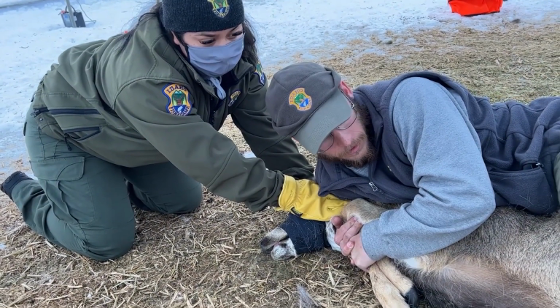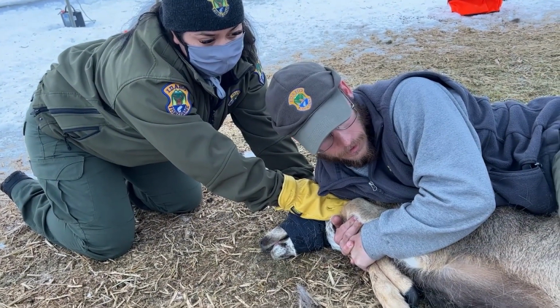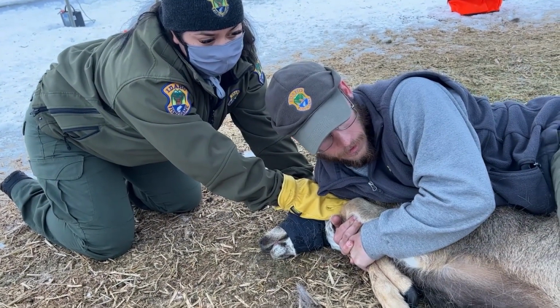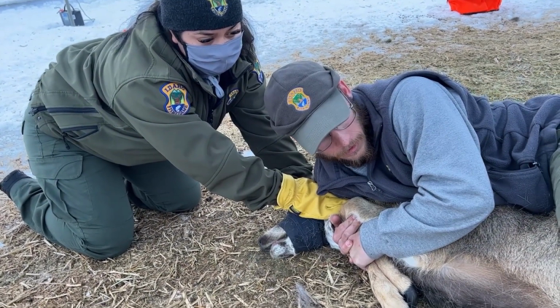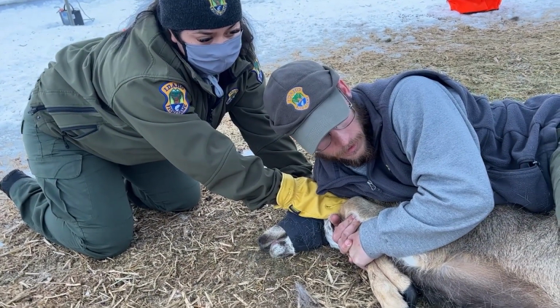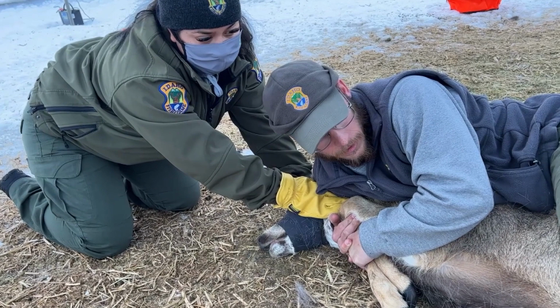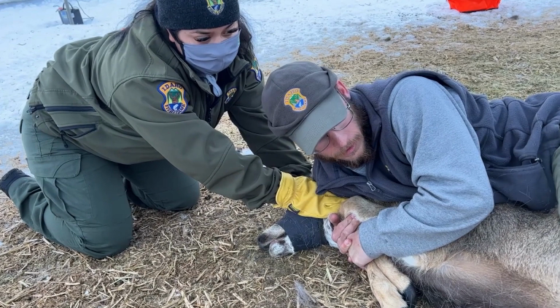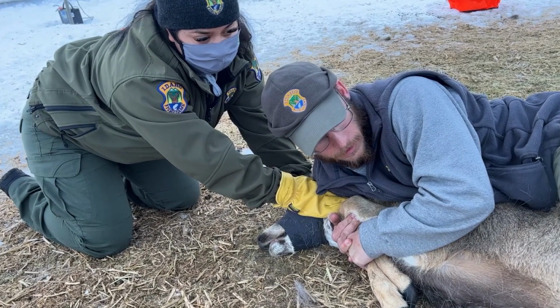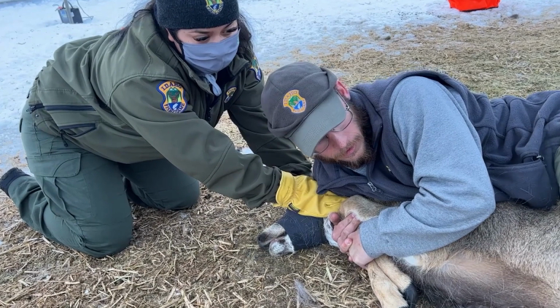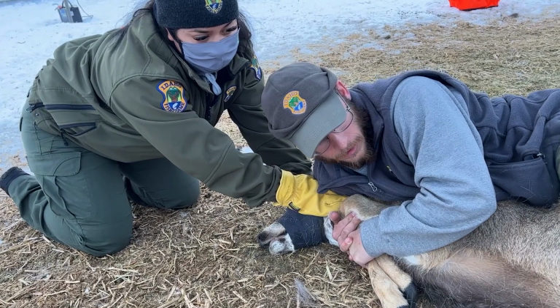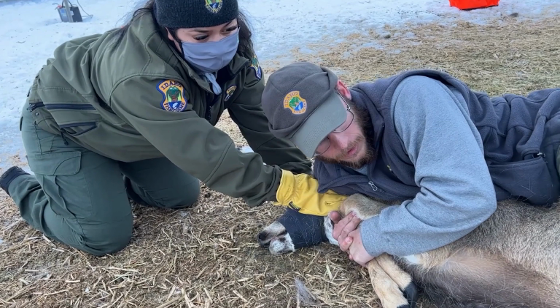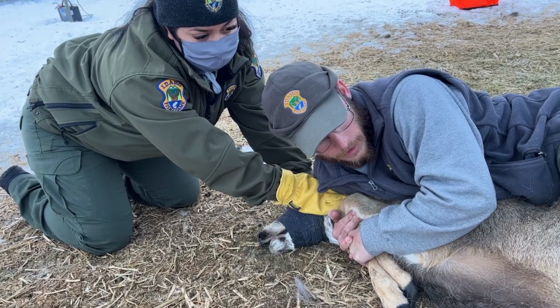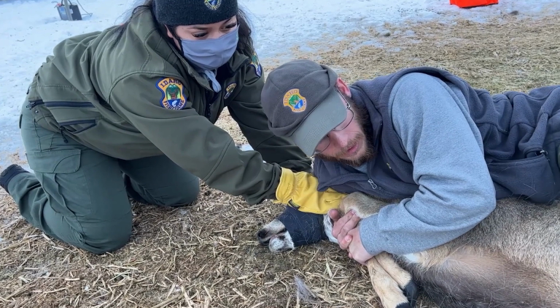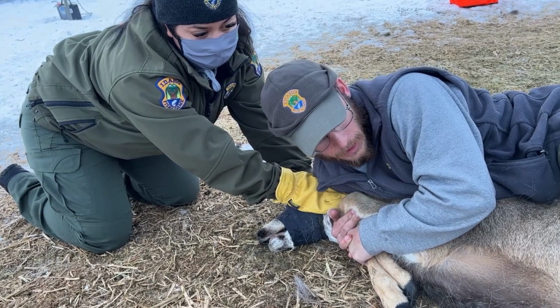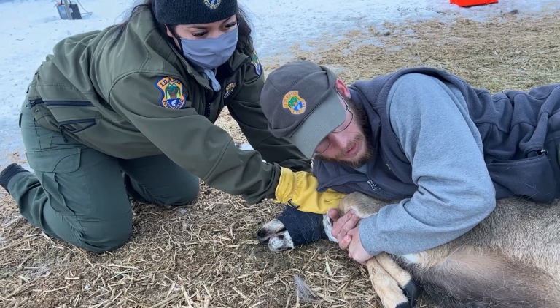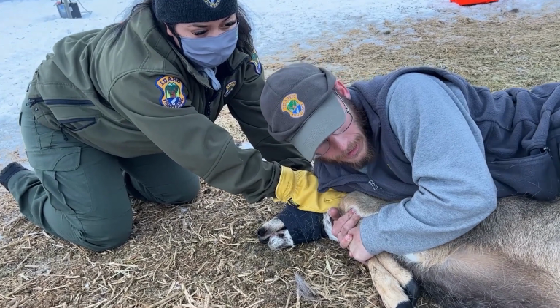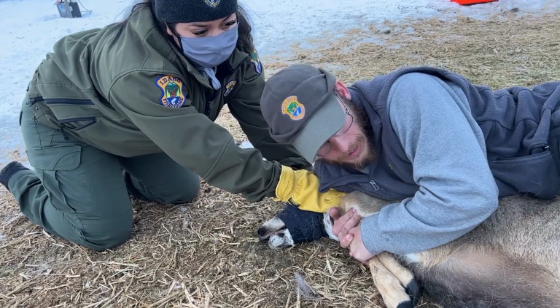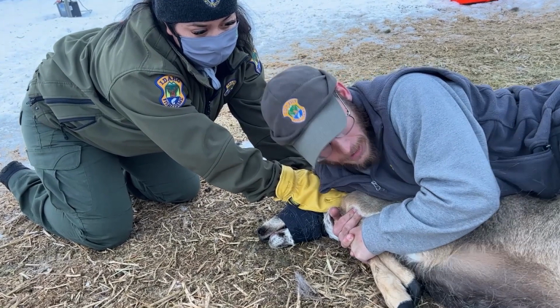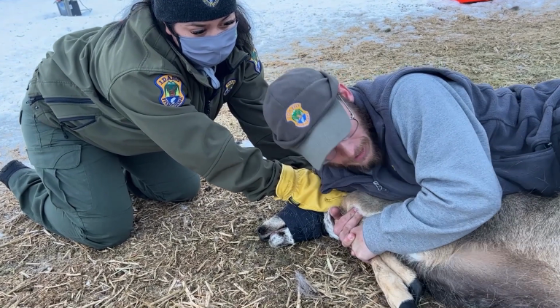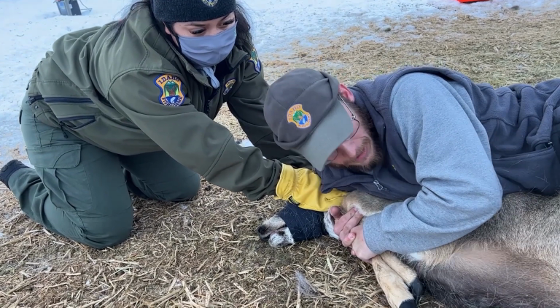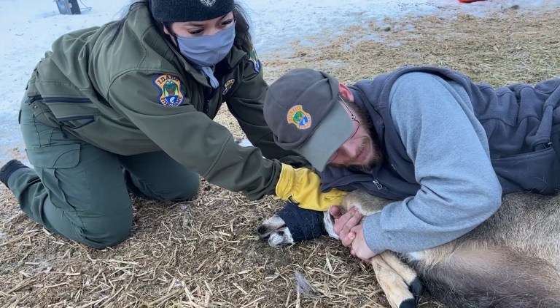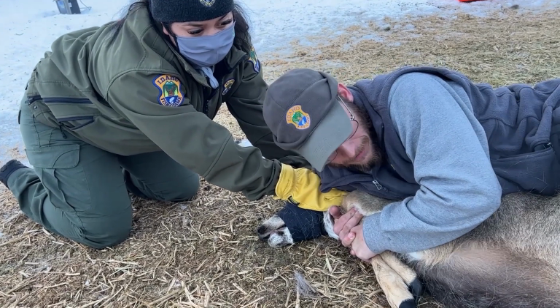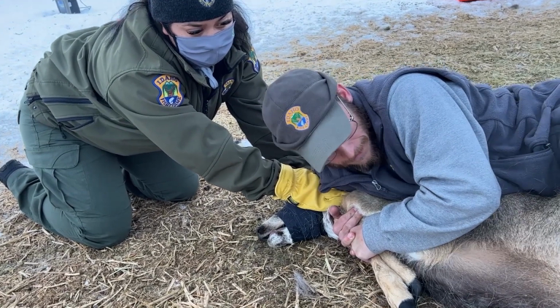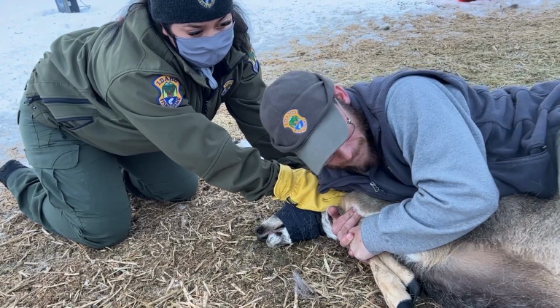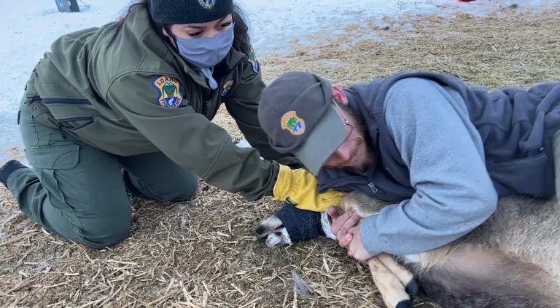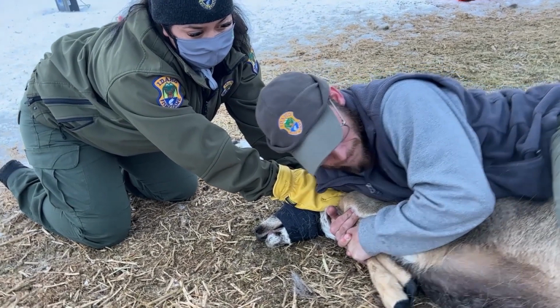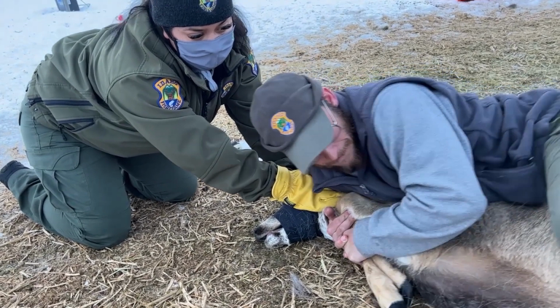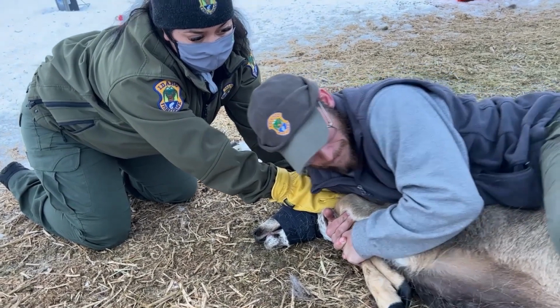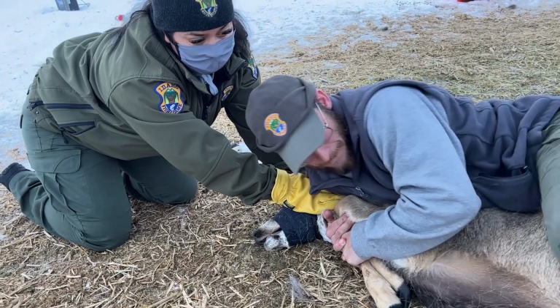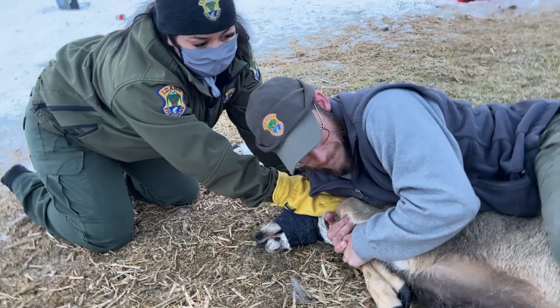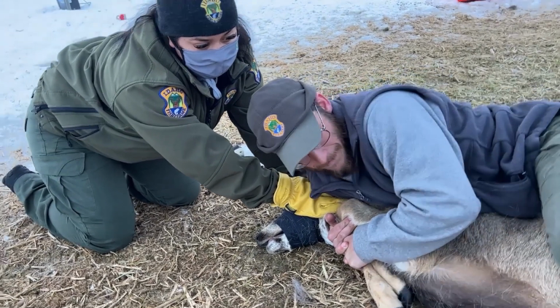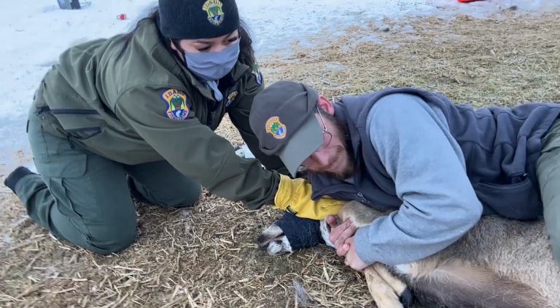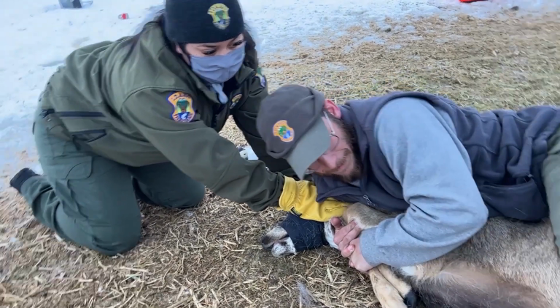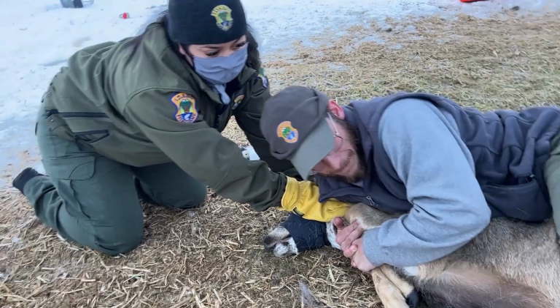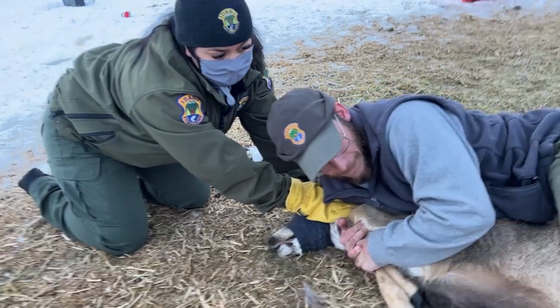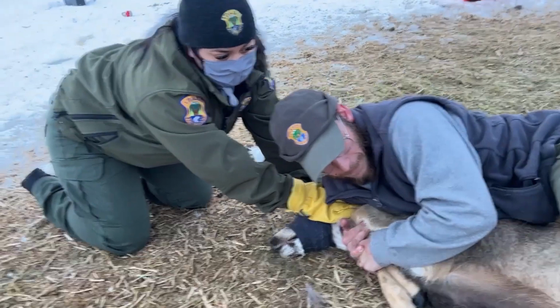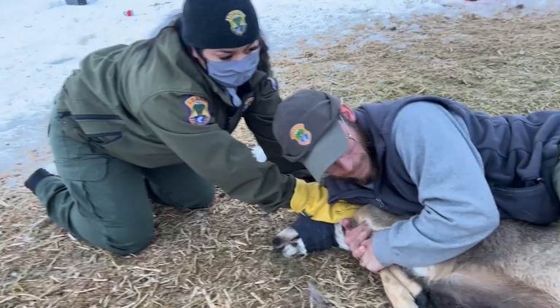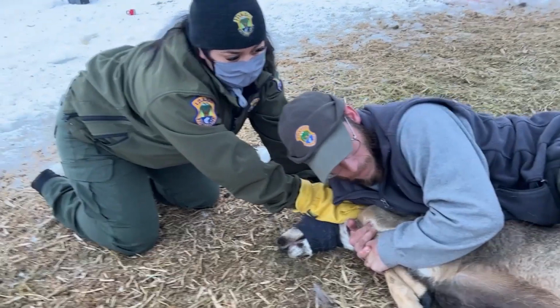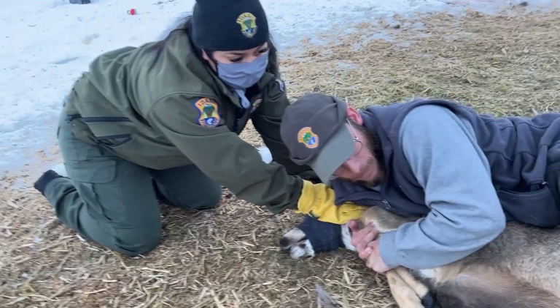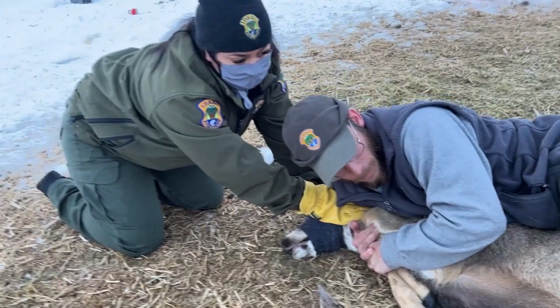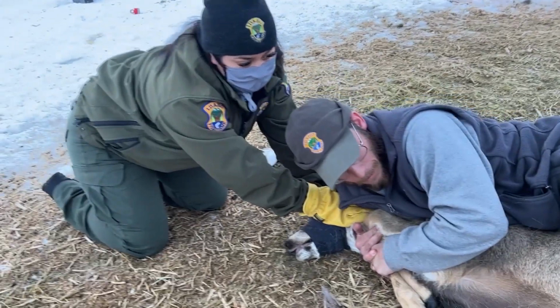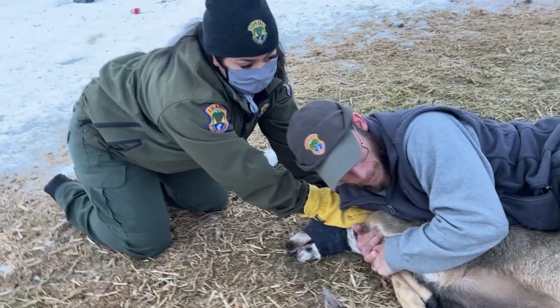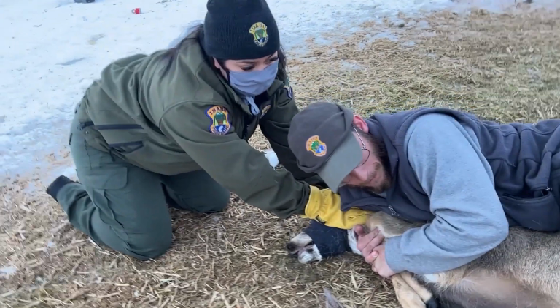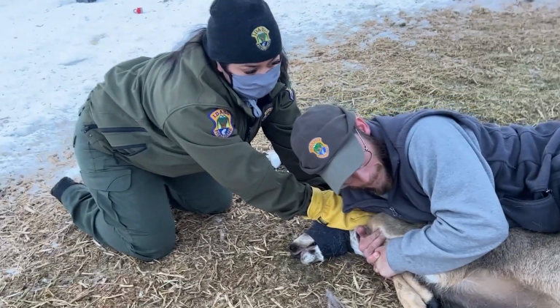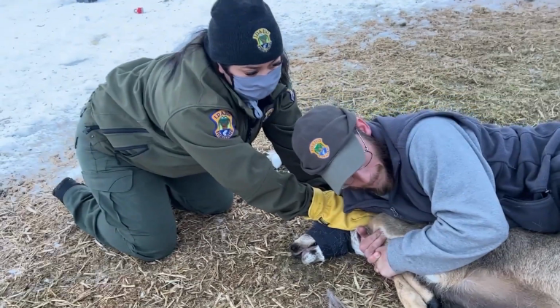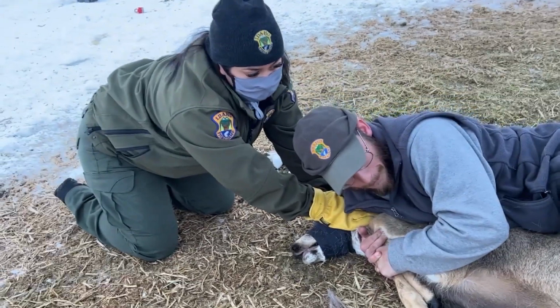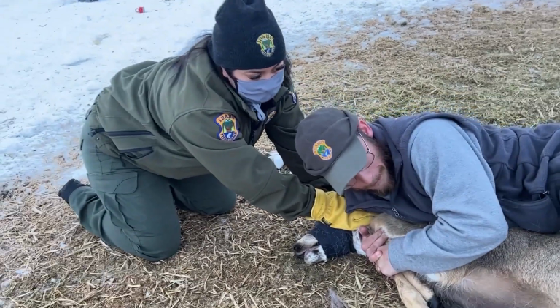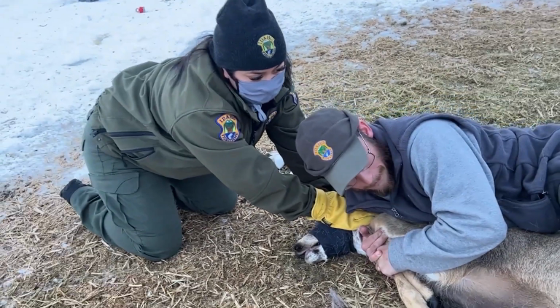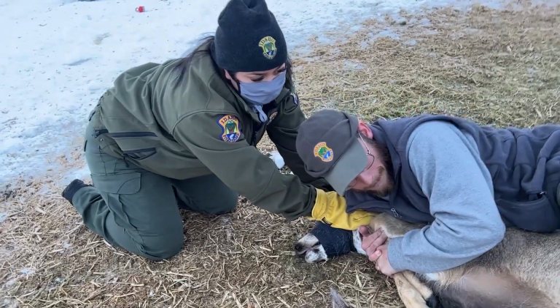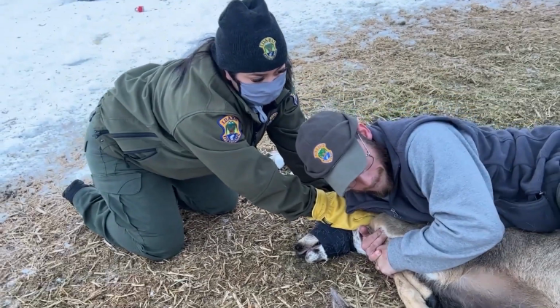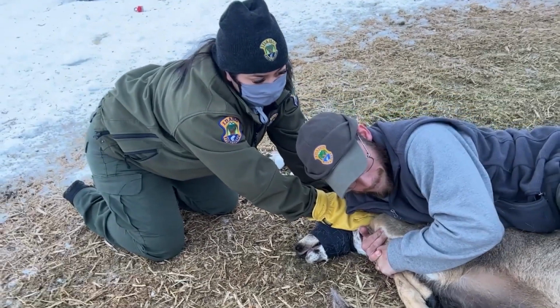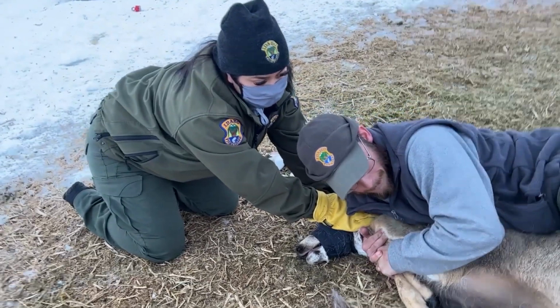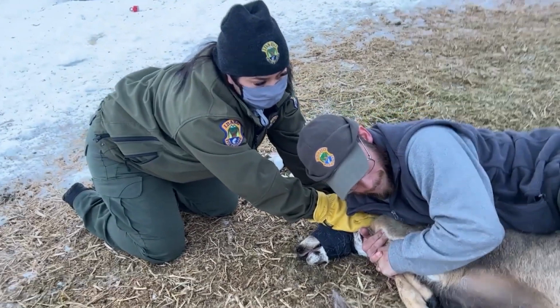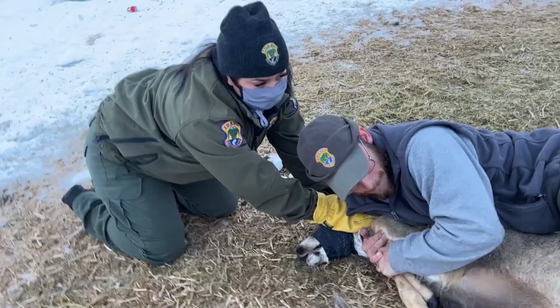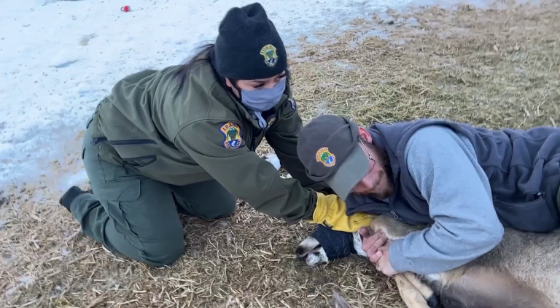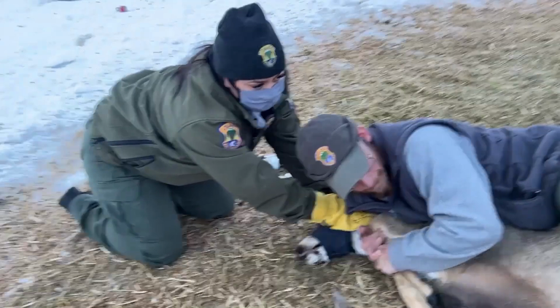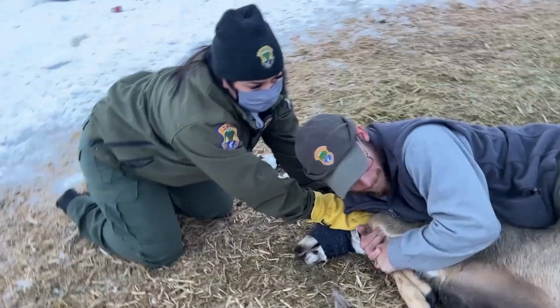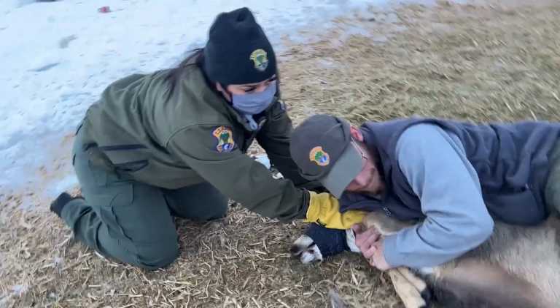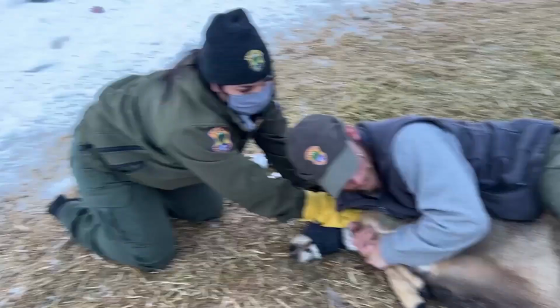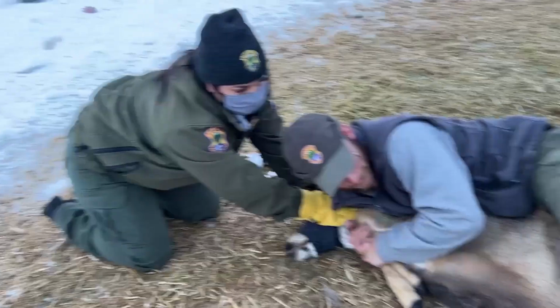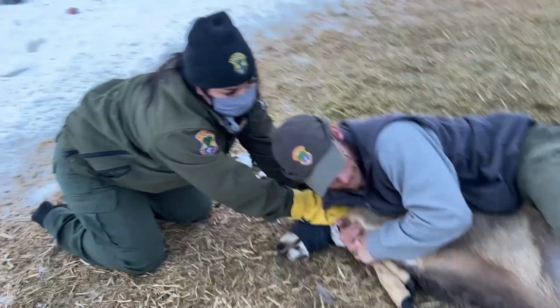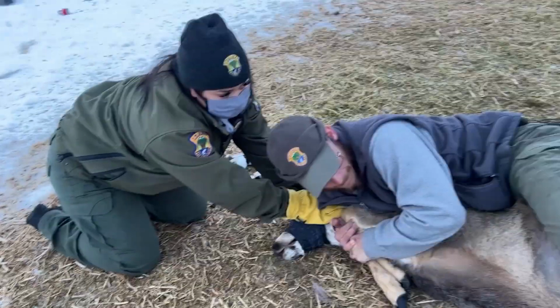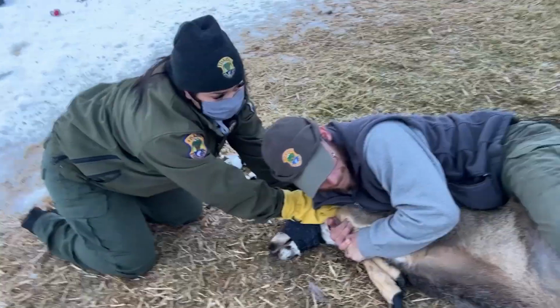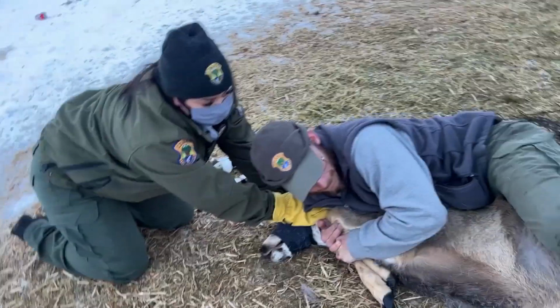As you can see from this deer, she is just laying there as our people prepare her to be processed and for us to gather our data.